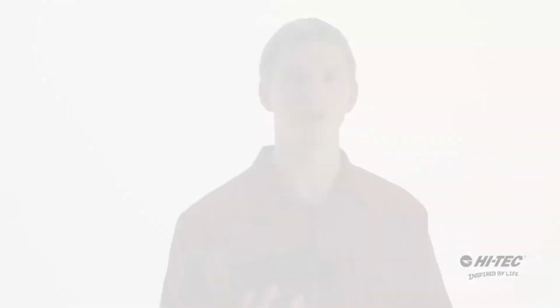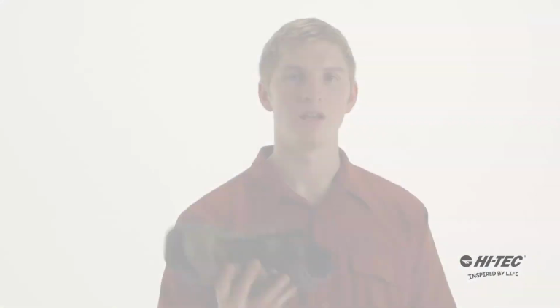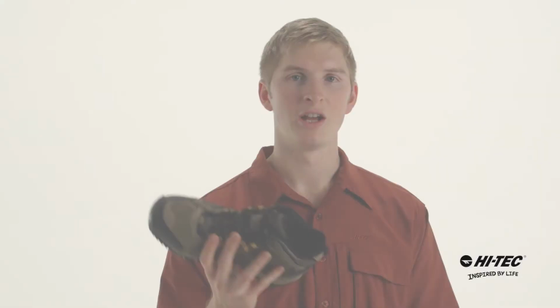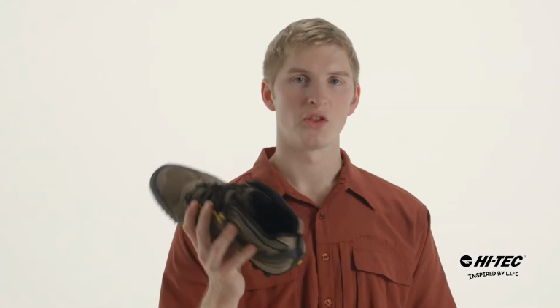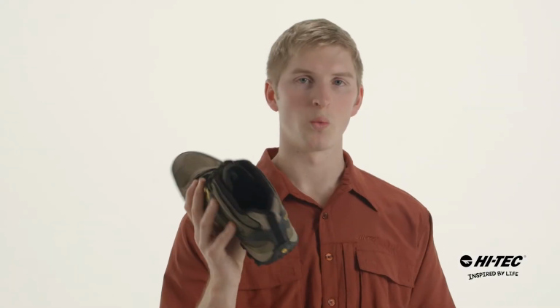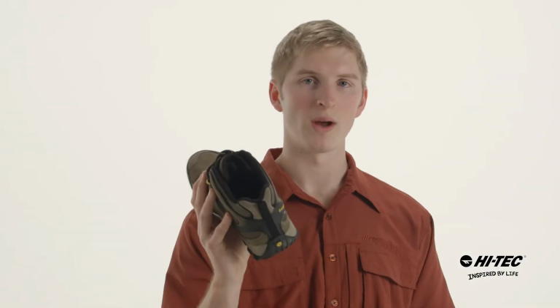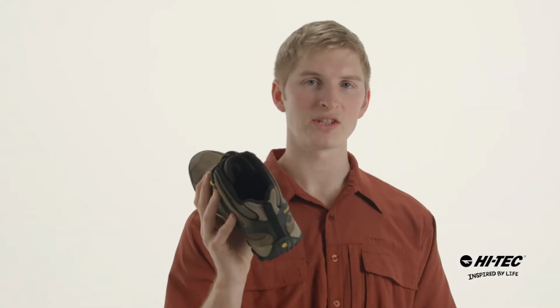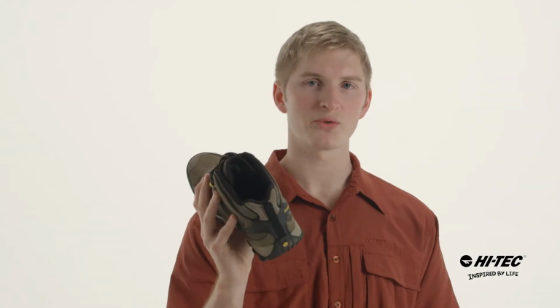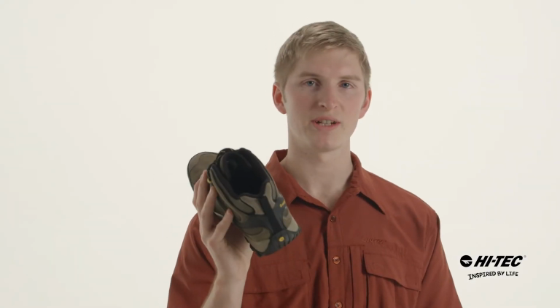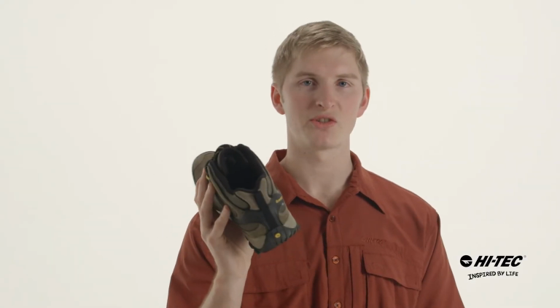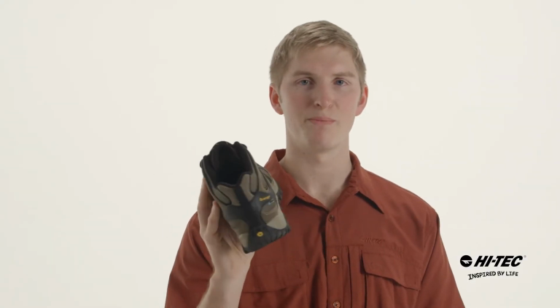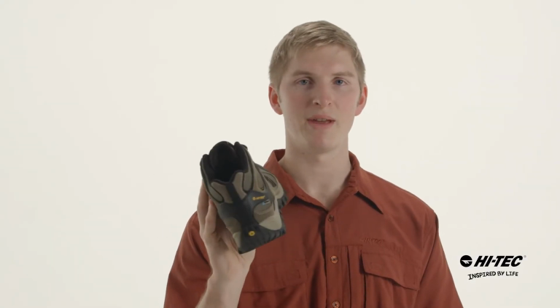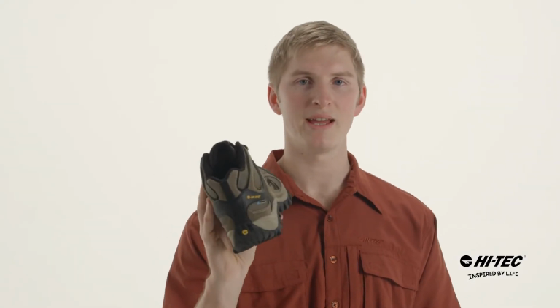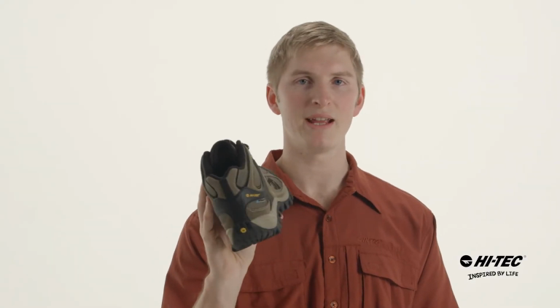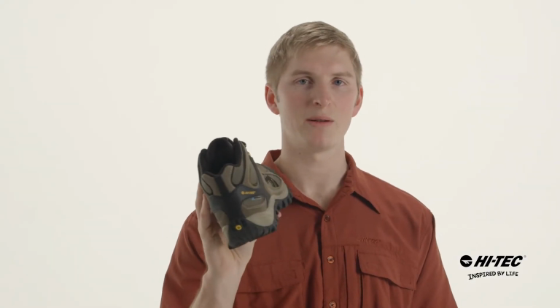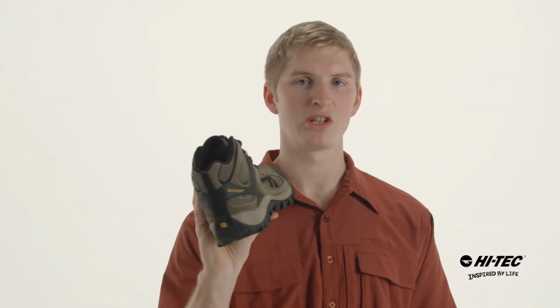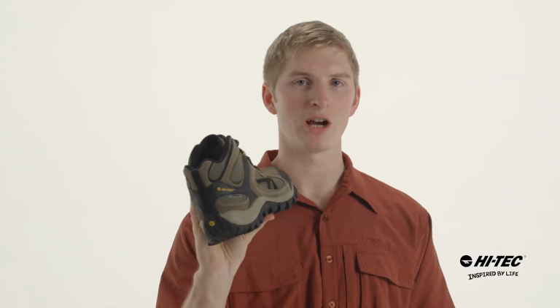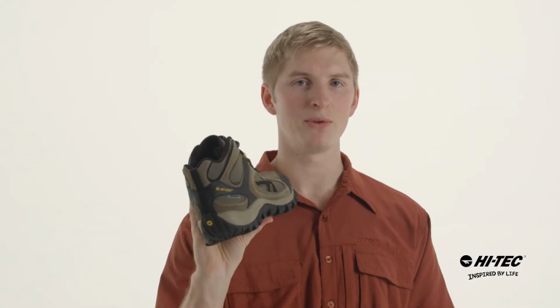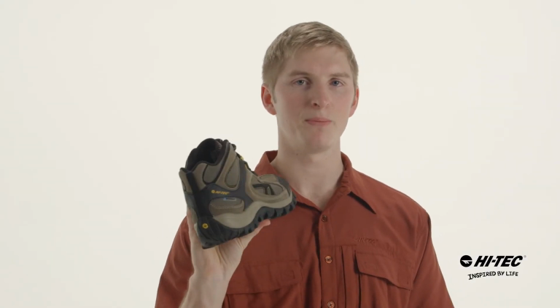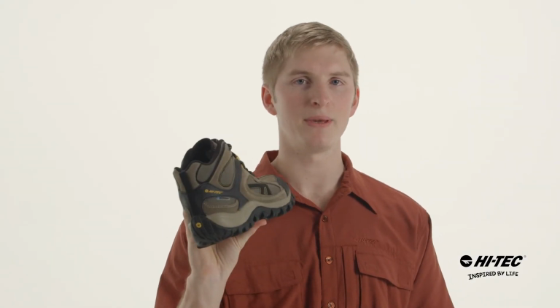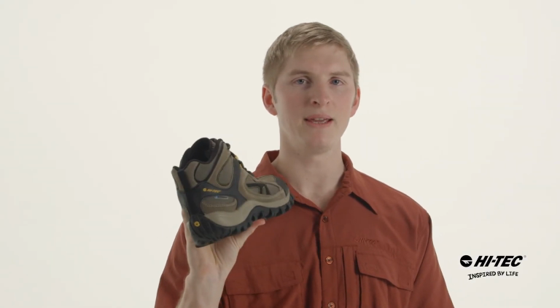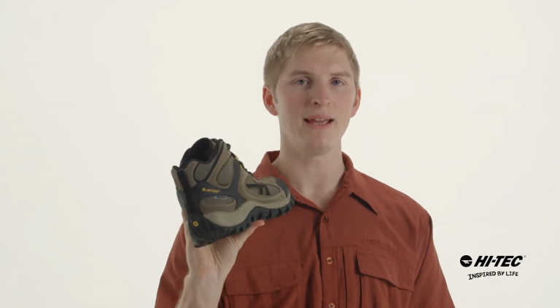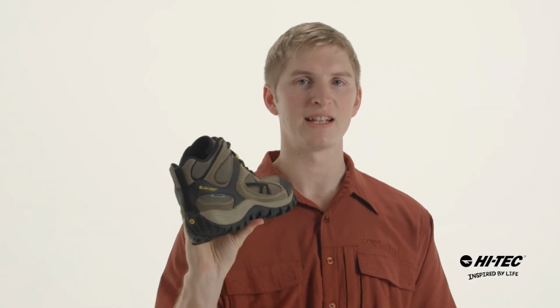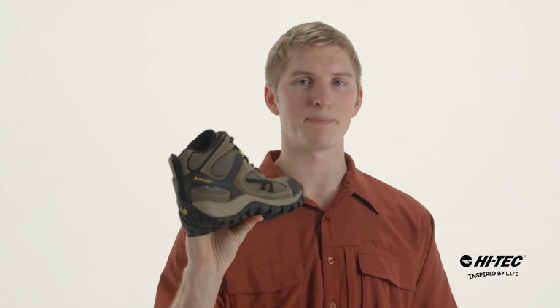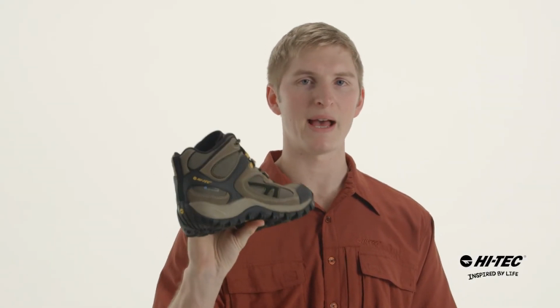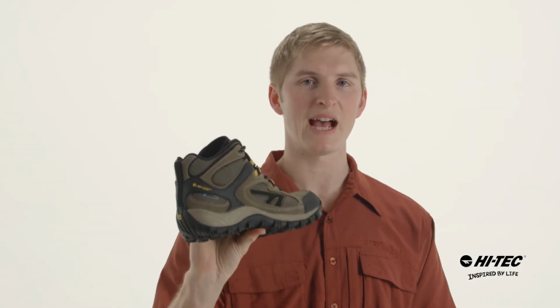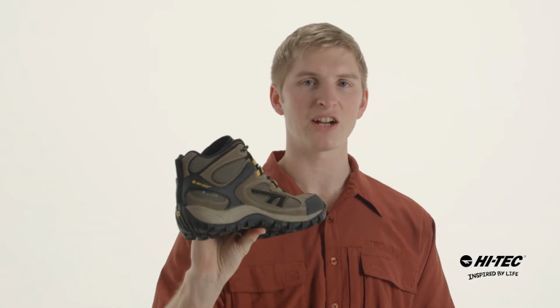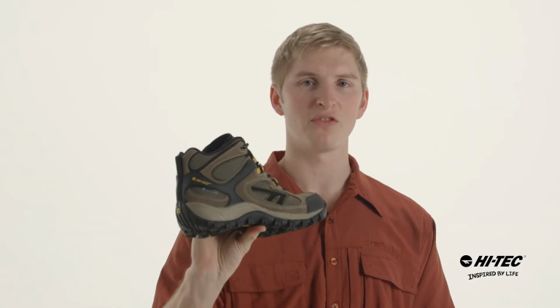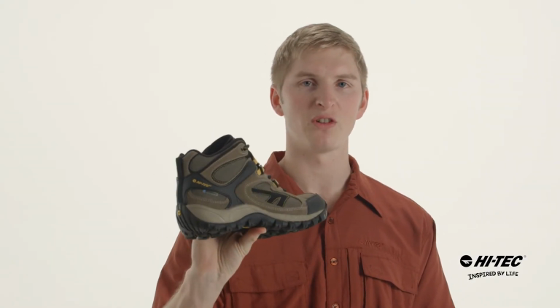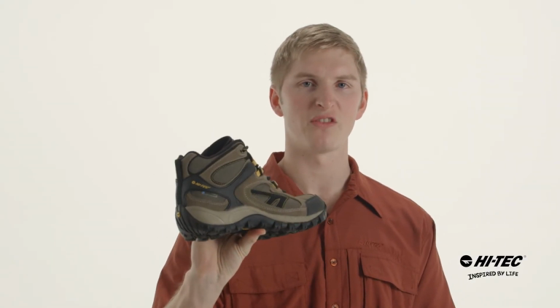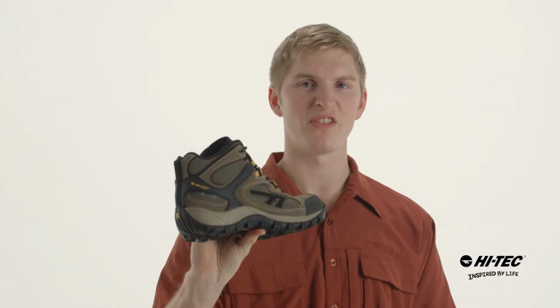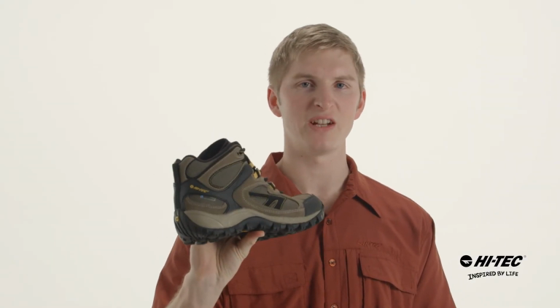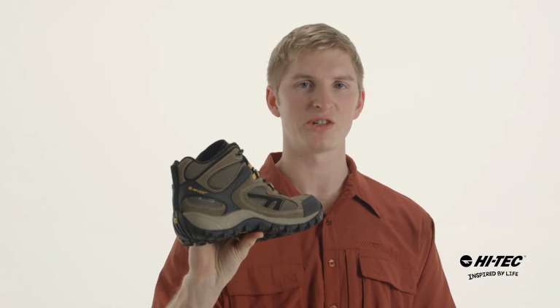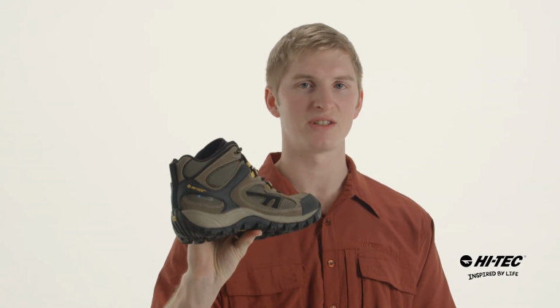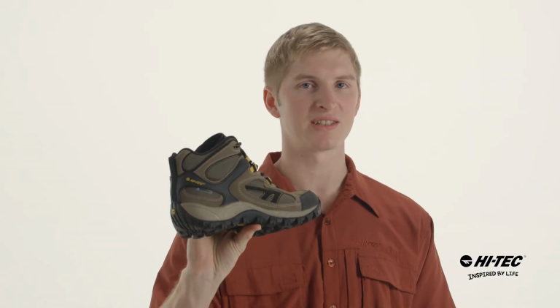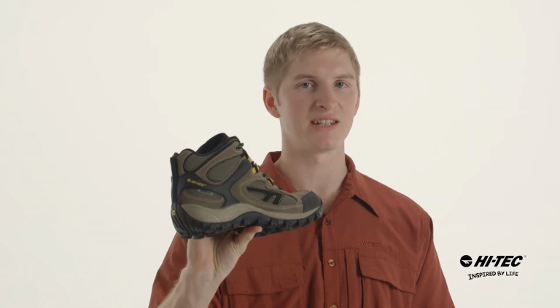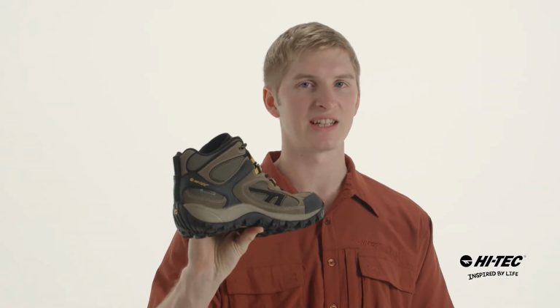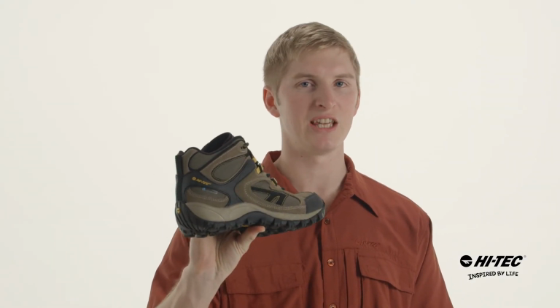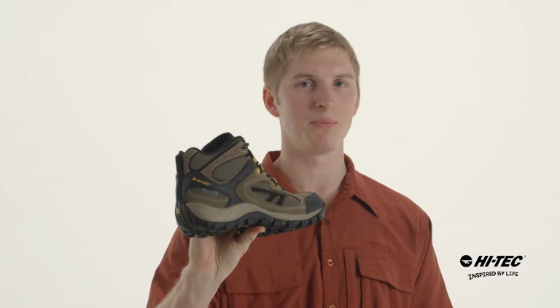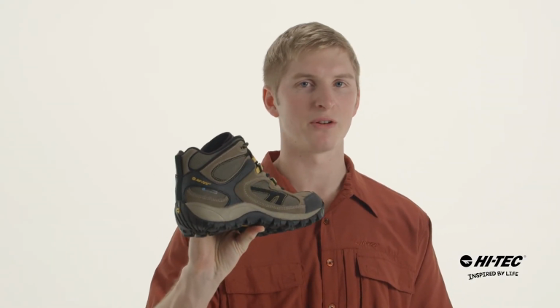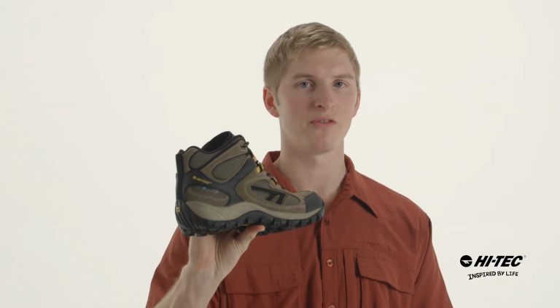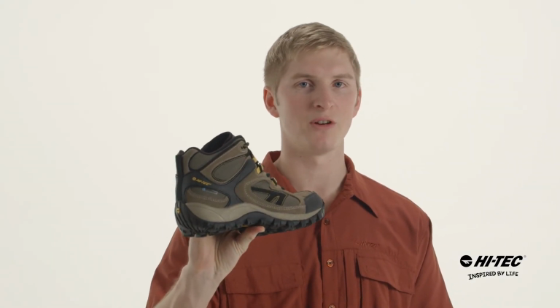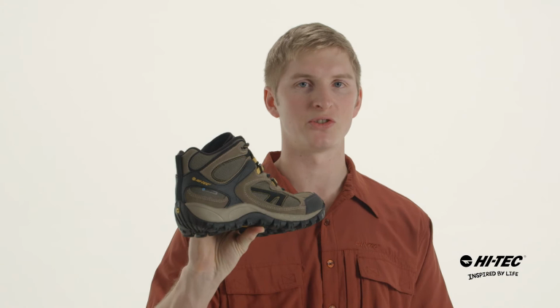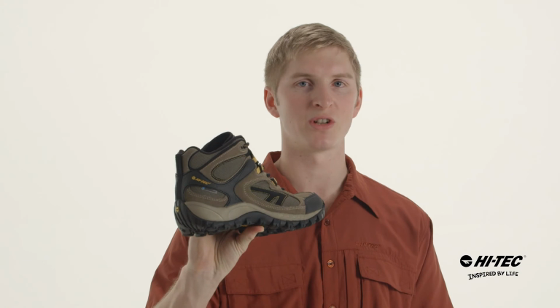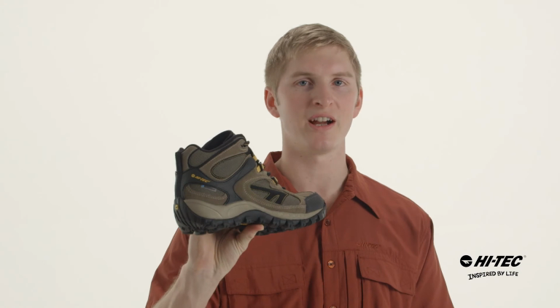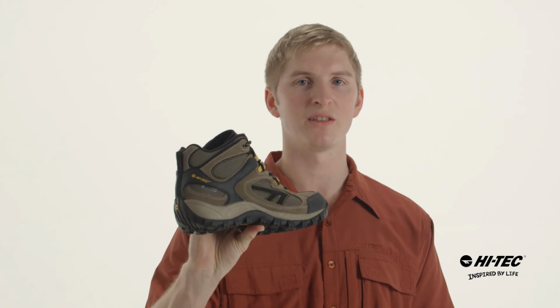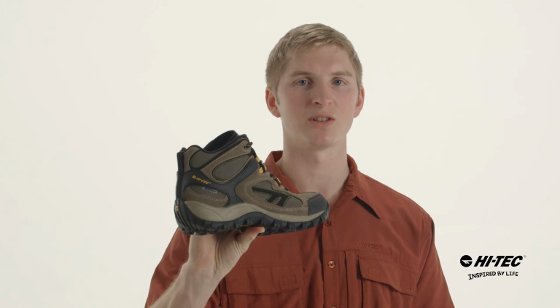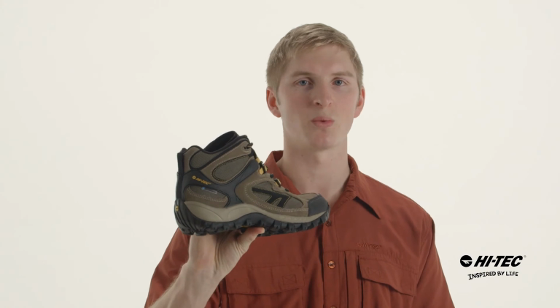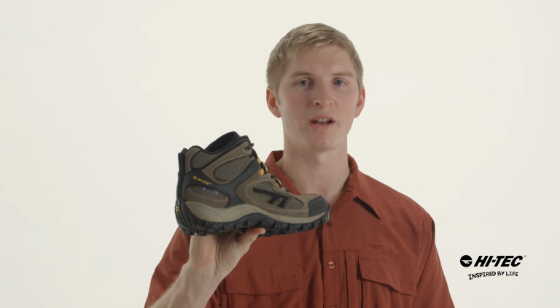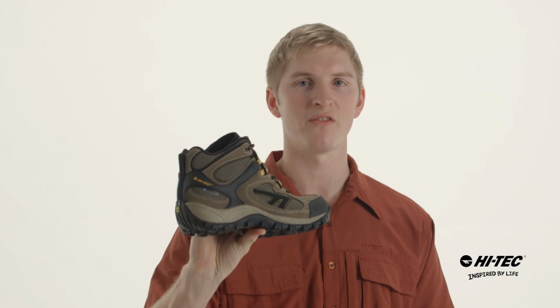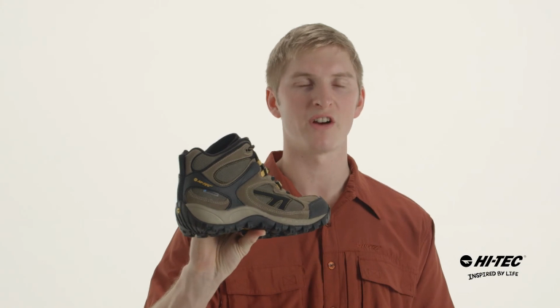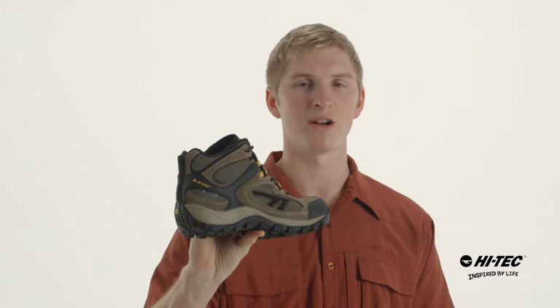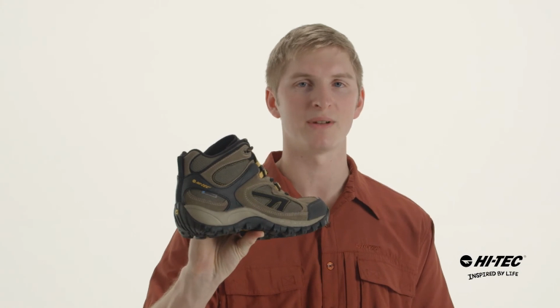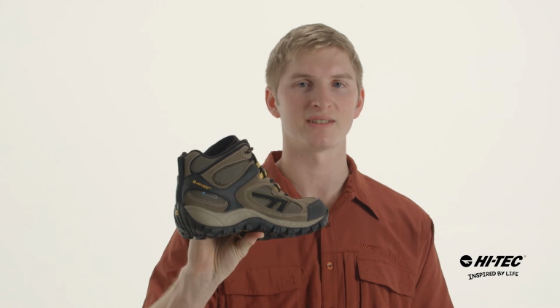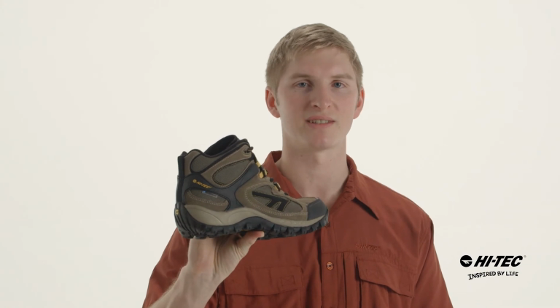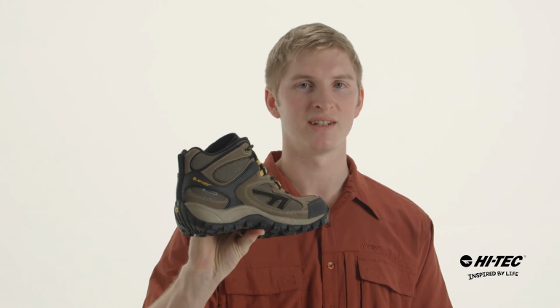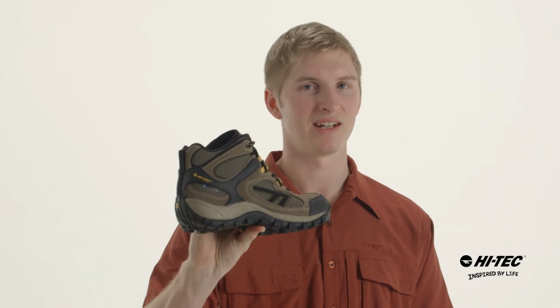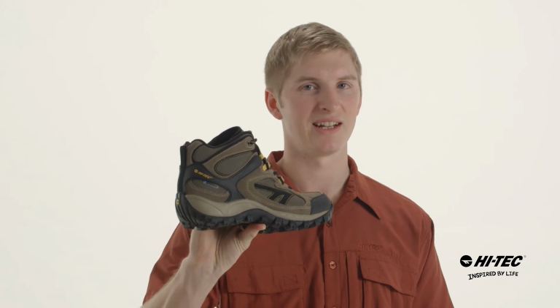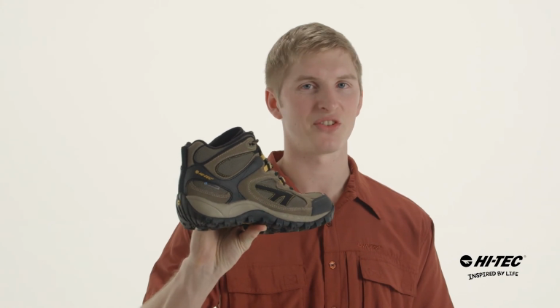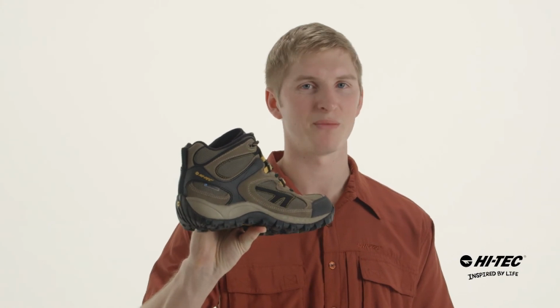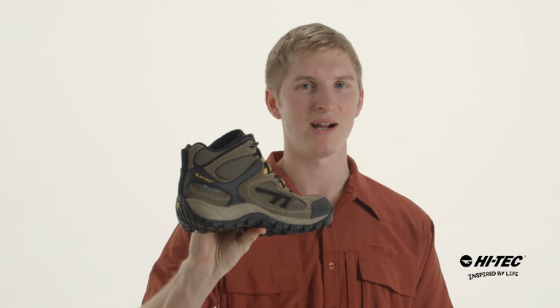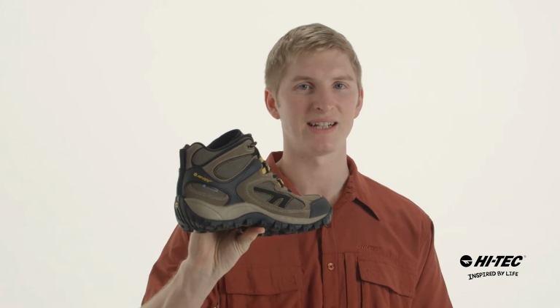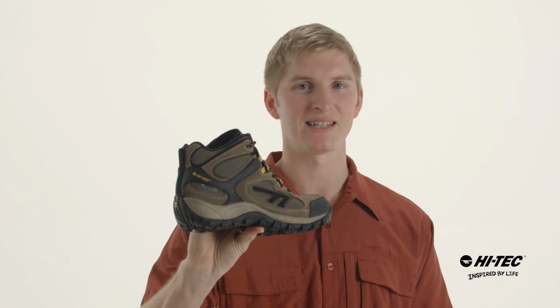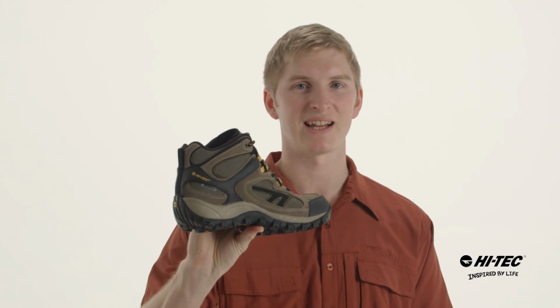The West Ridge Mid WP is packed full of features. It's gonna keep your foot dry in those wet environments, and it's from Hi-Tec.